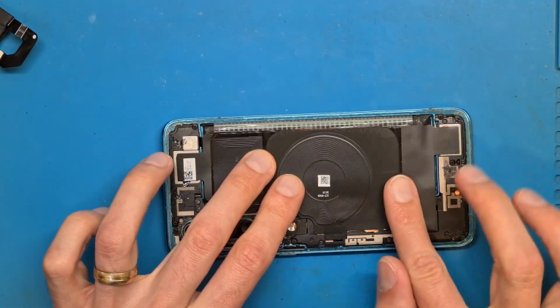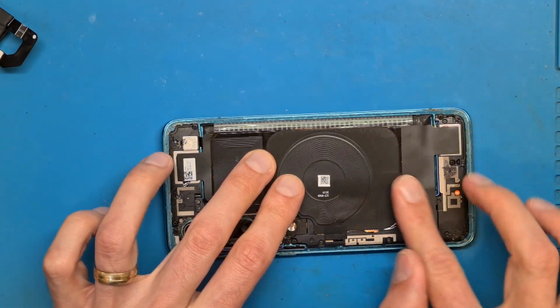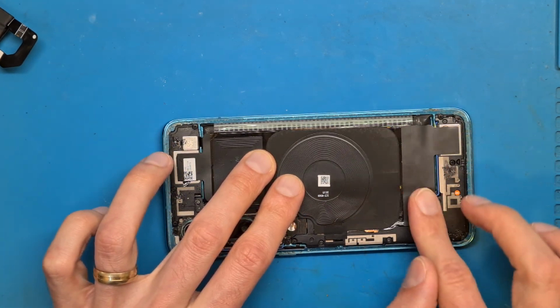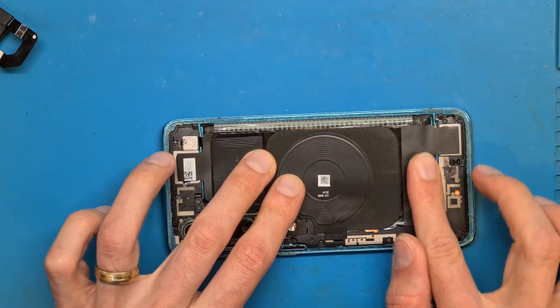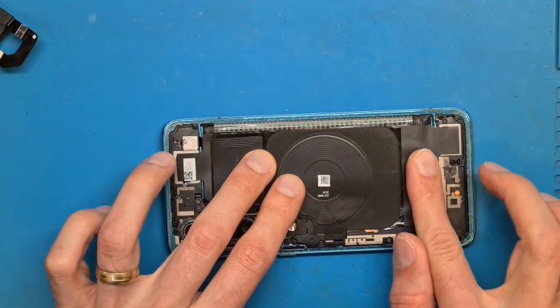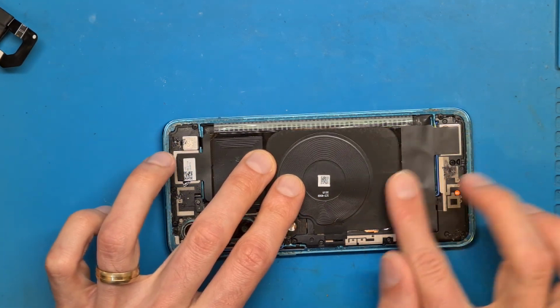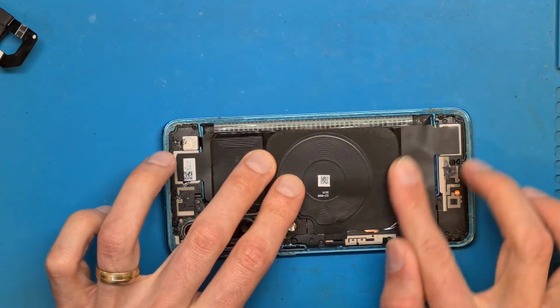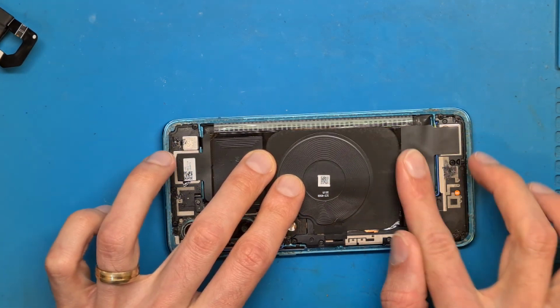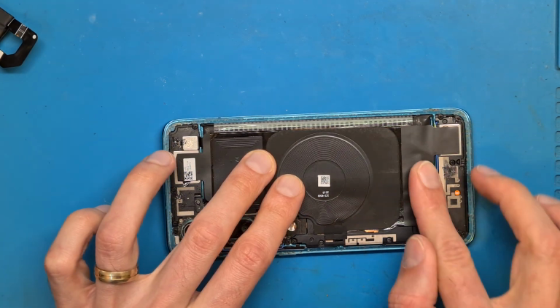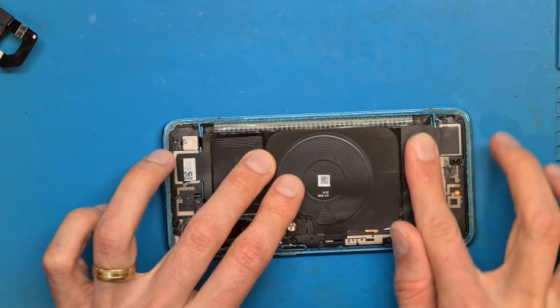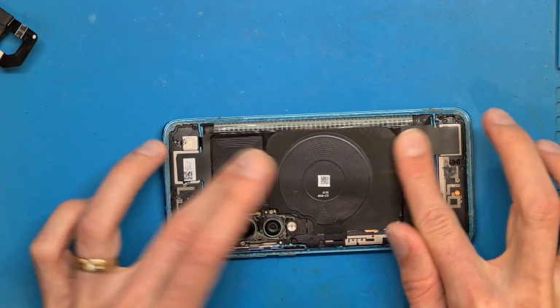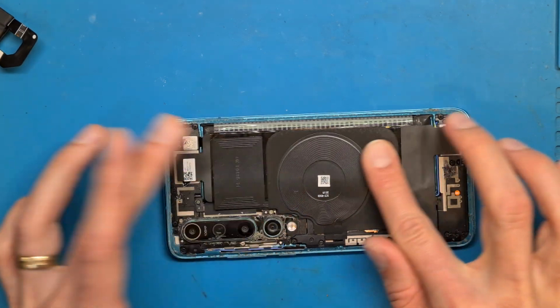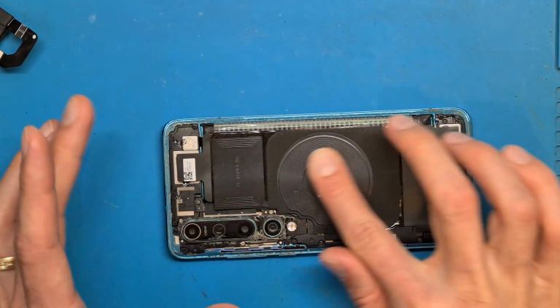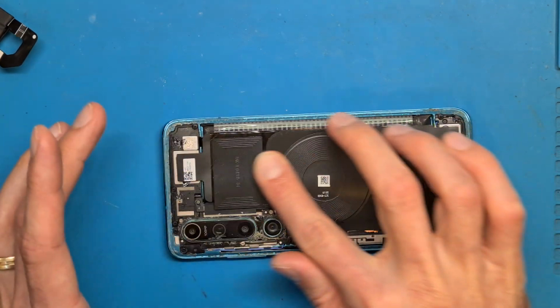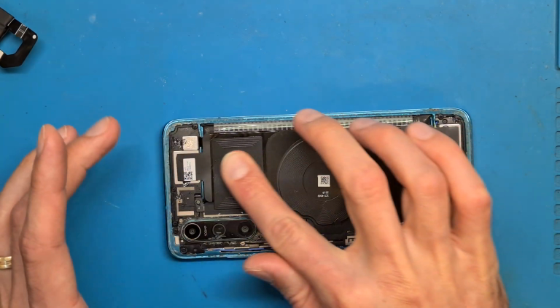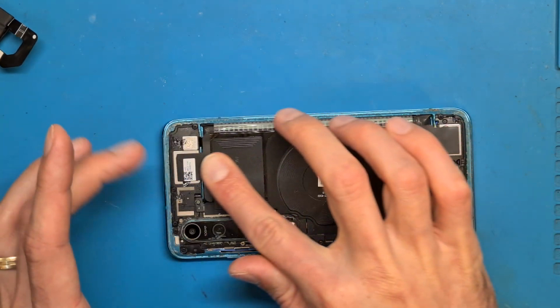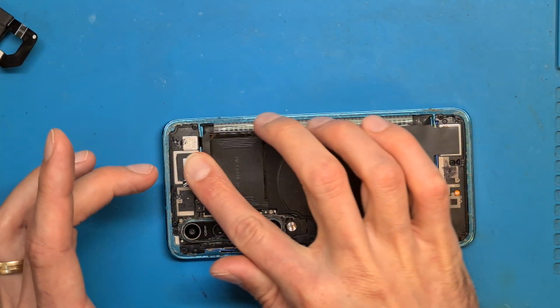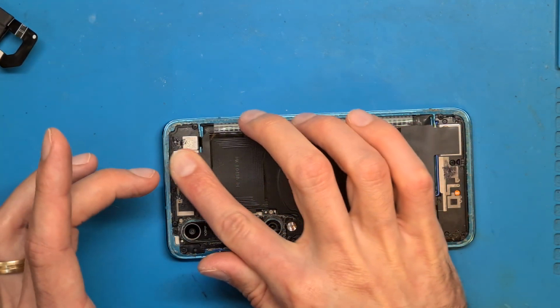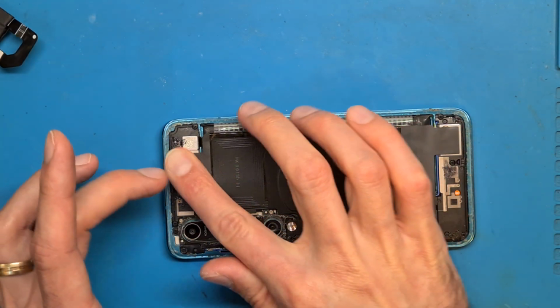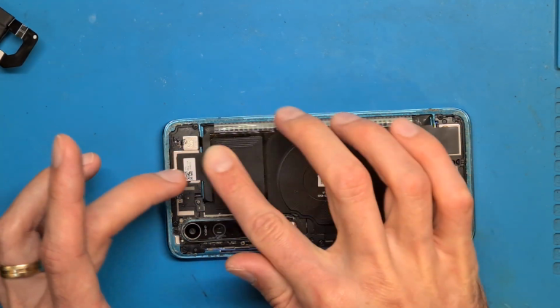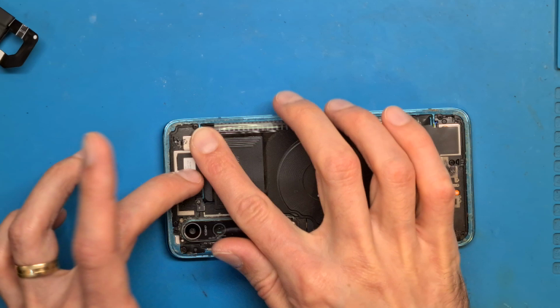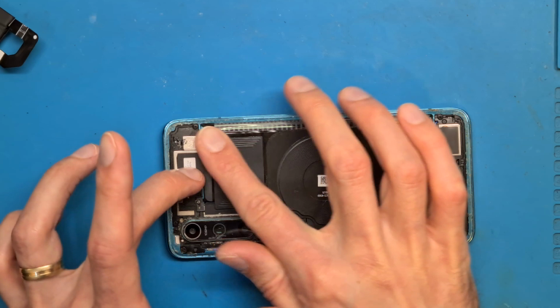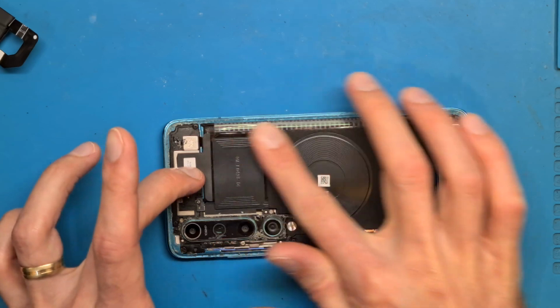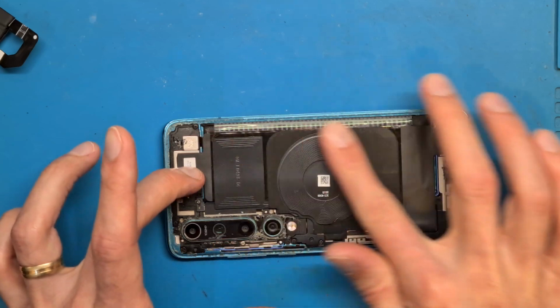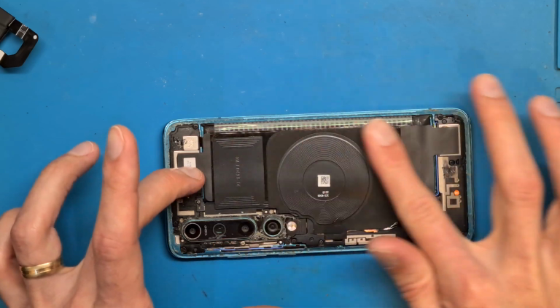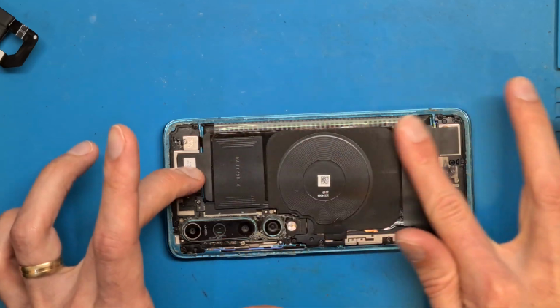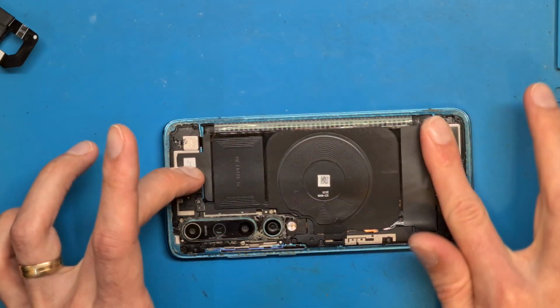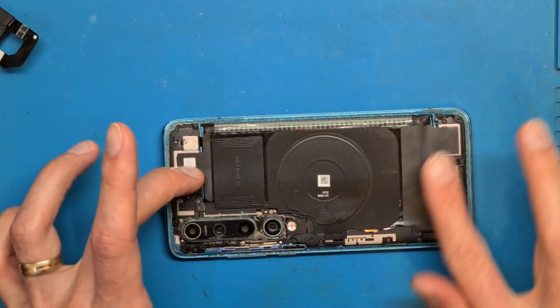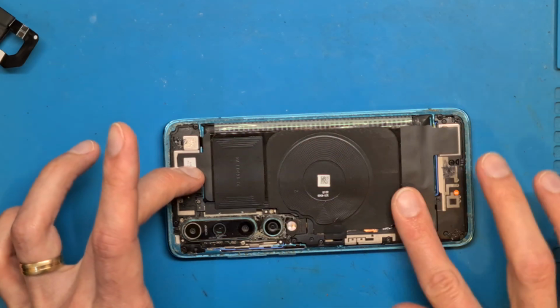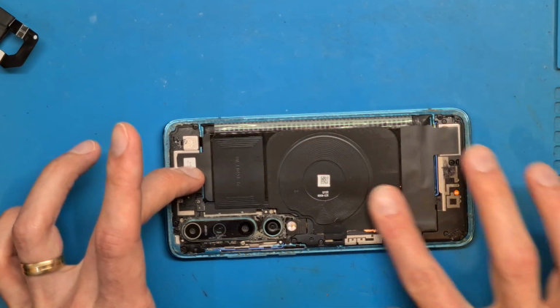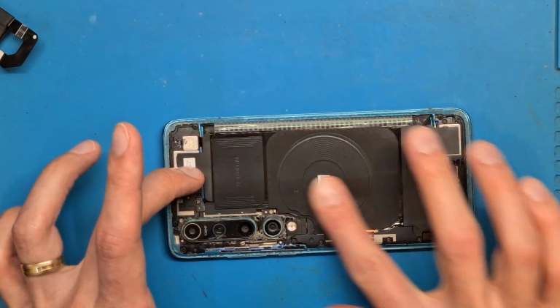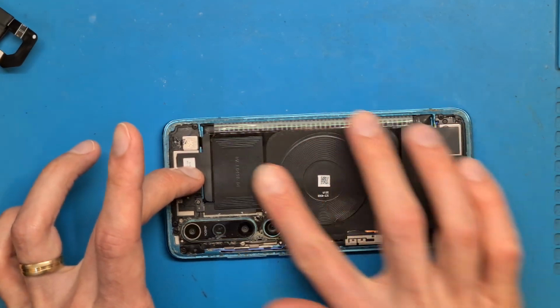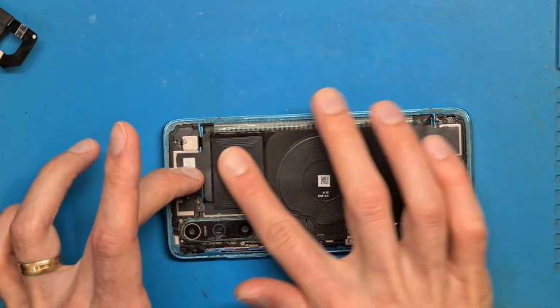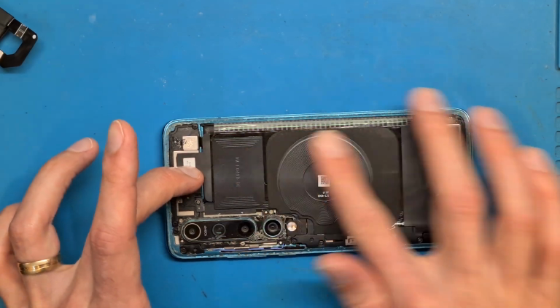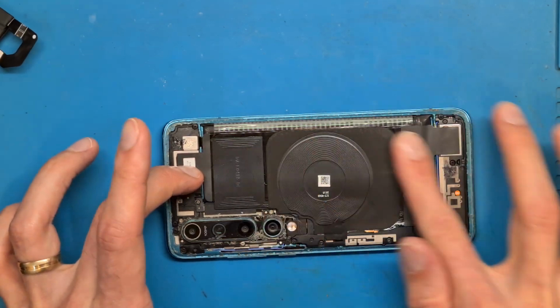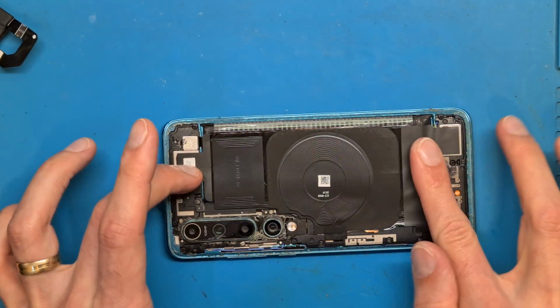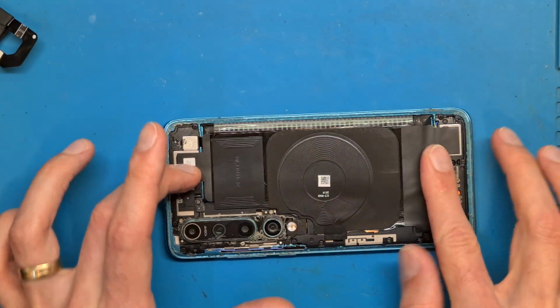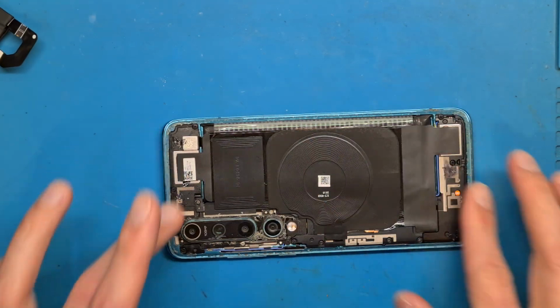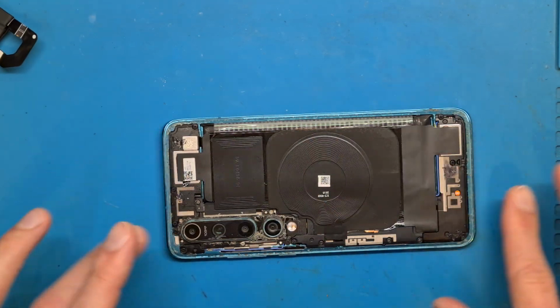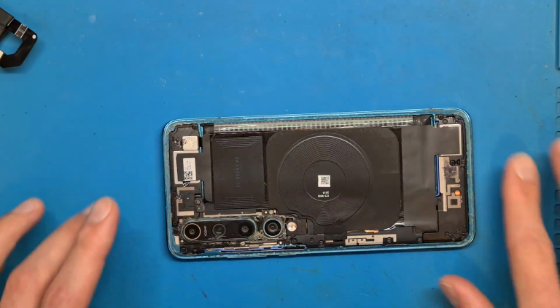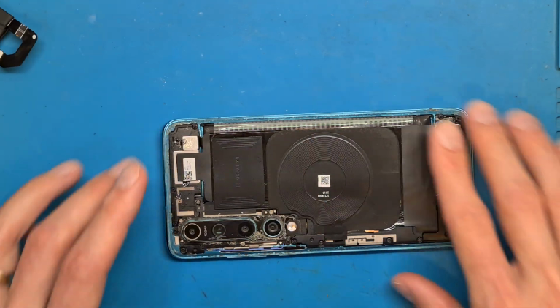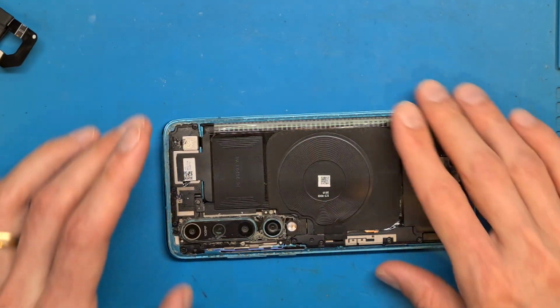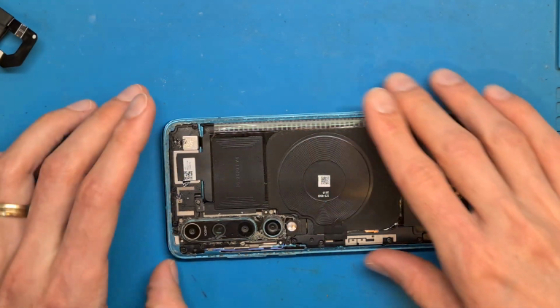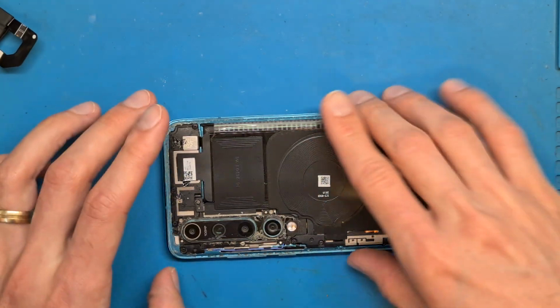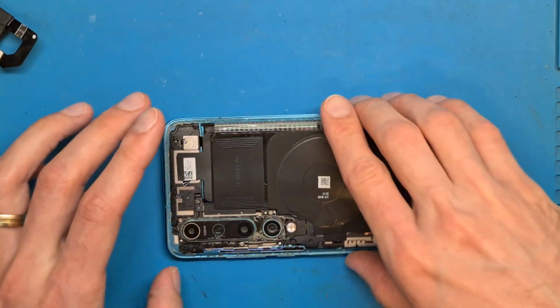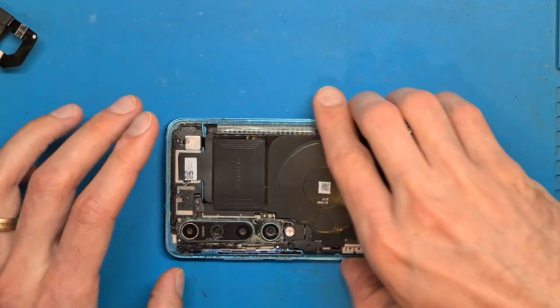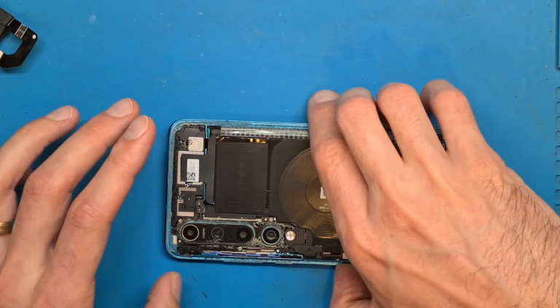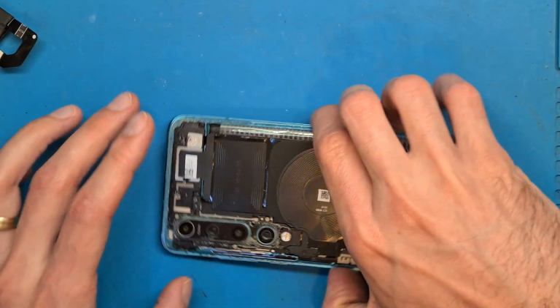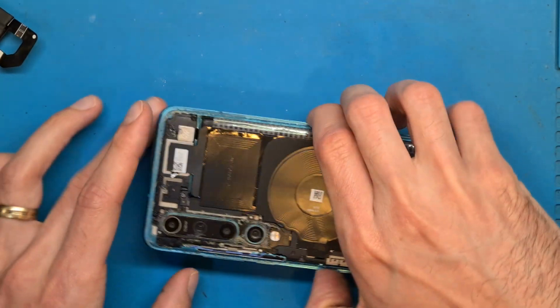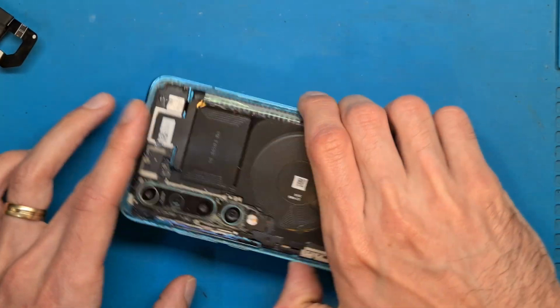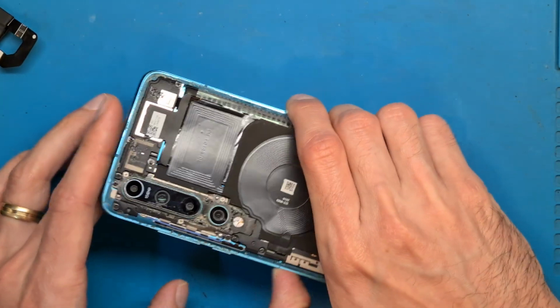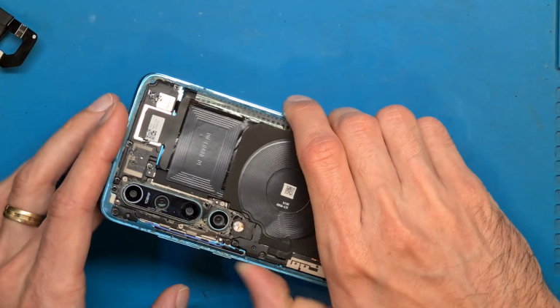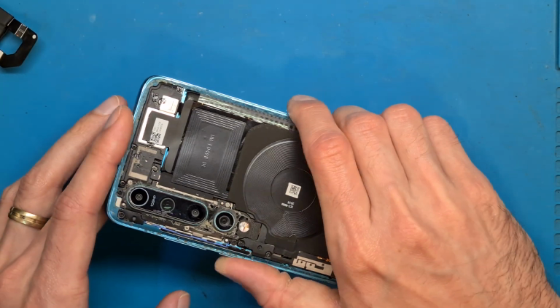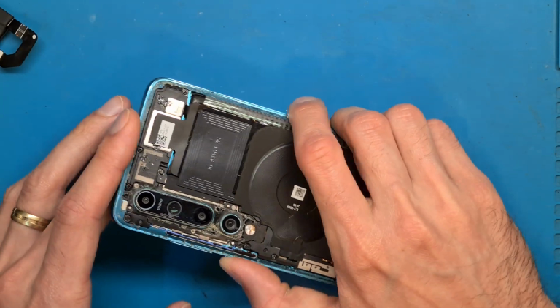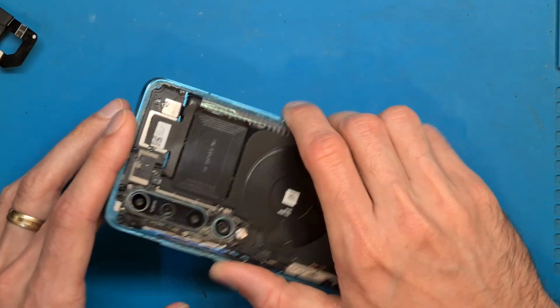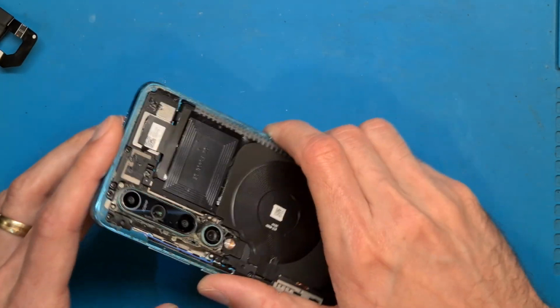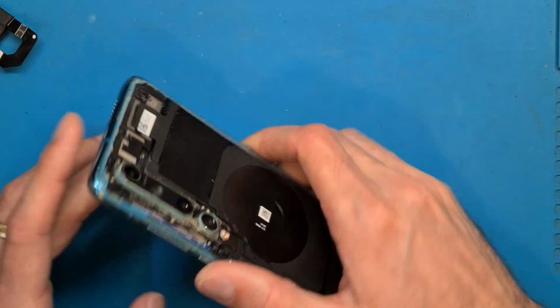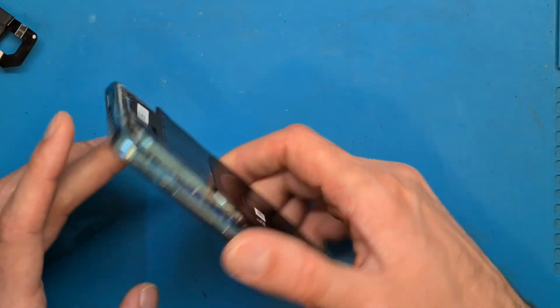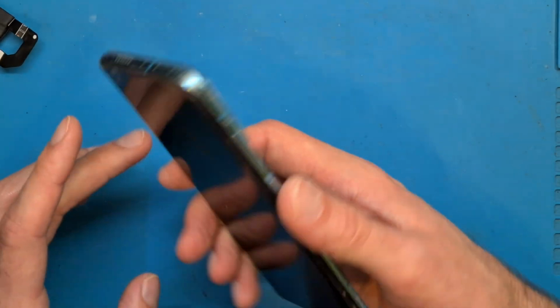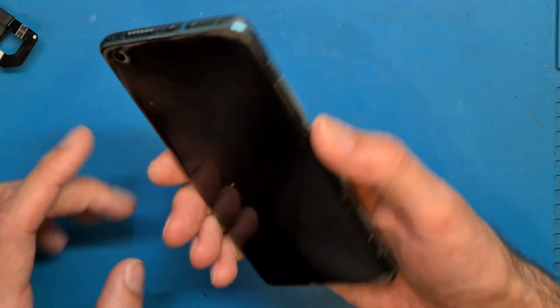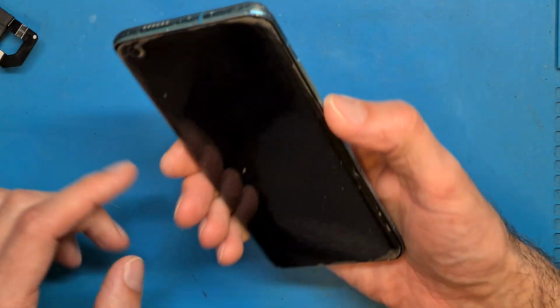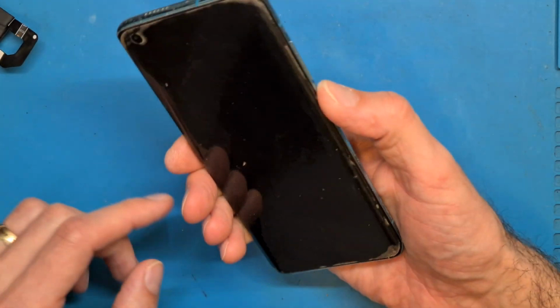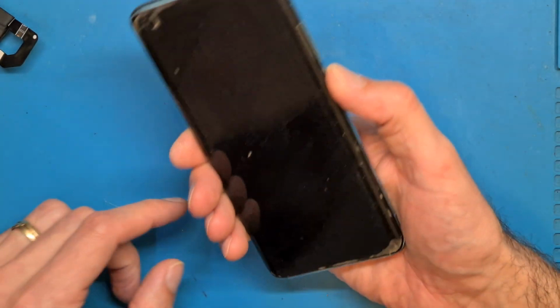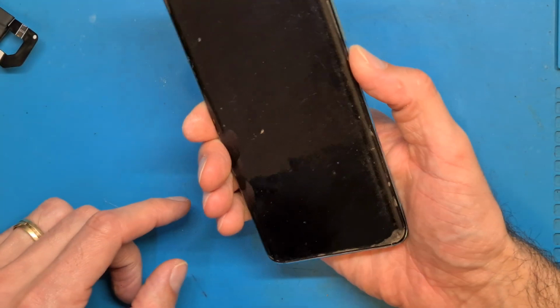After connecting the battery and this shield, we can check to see if the phone is working.